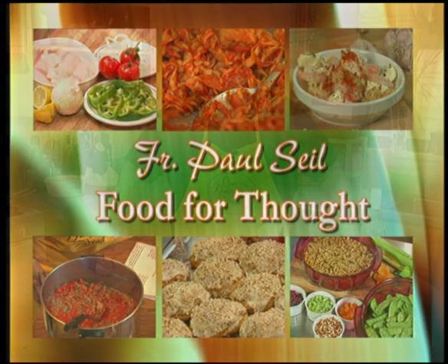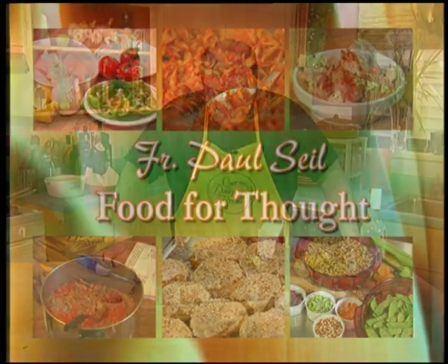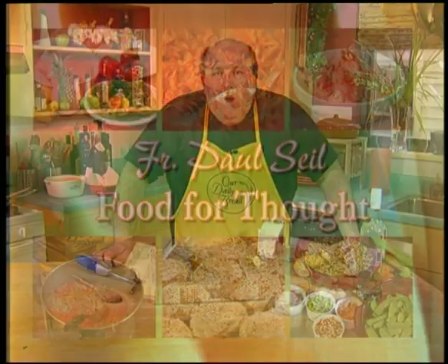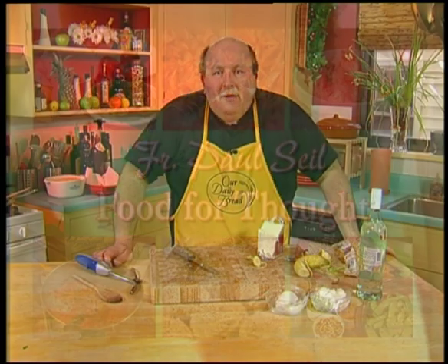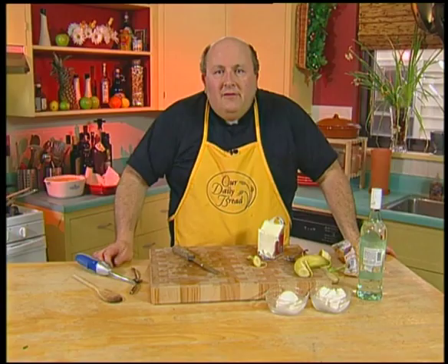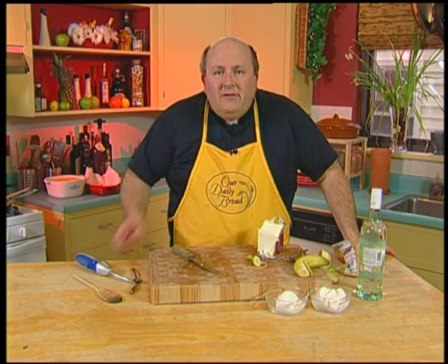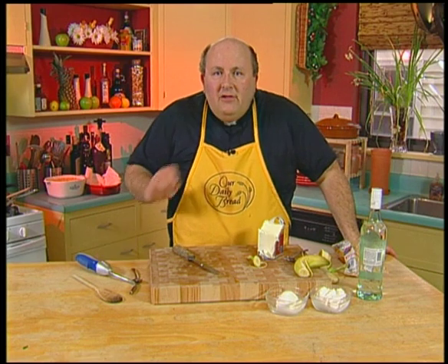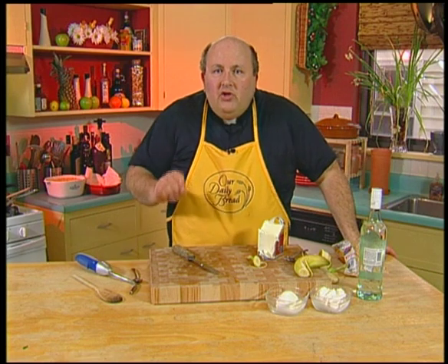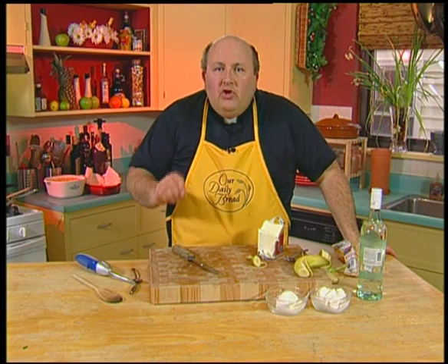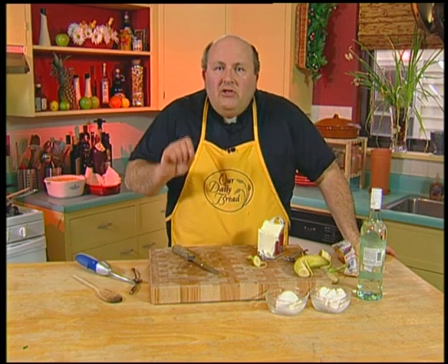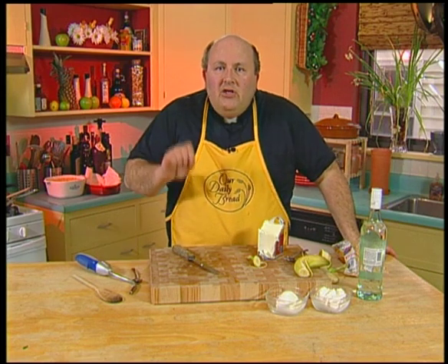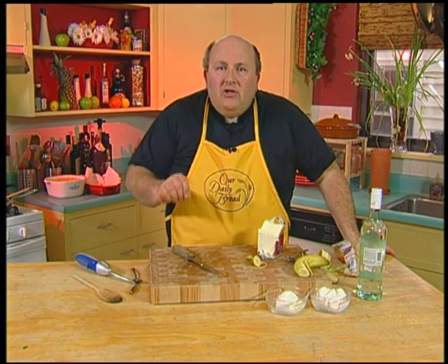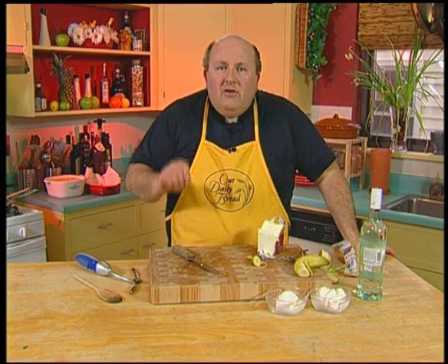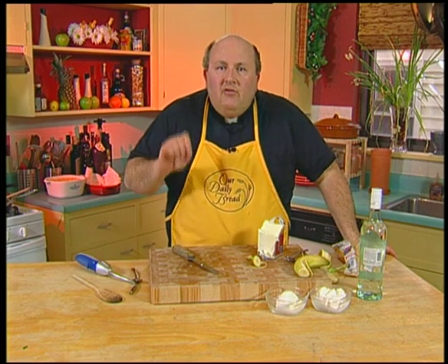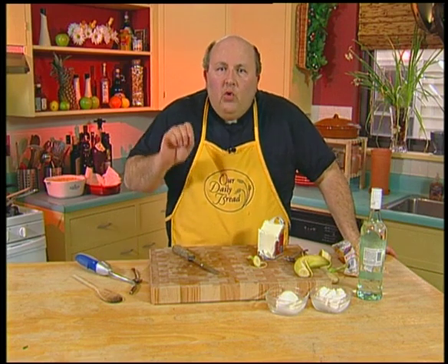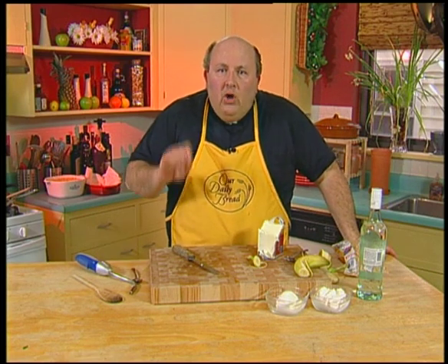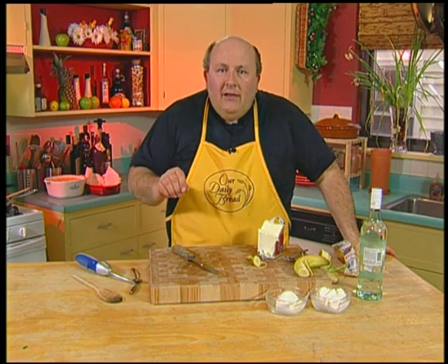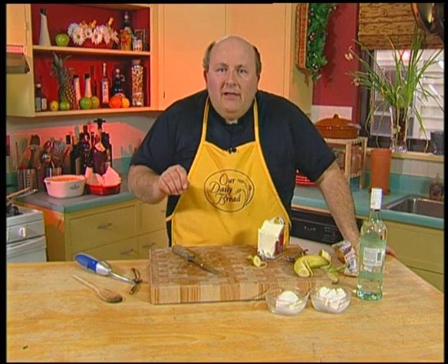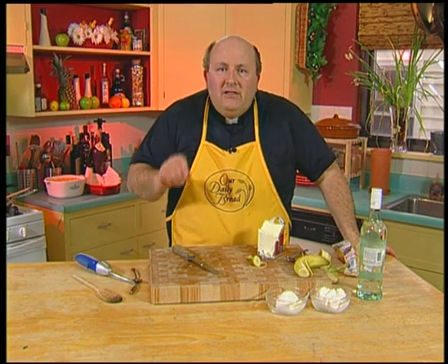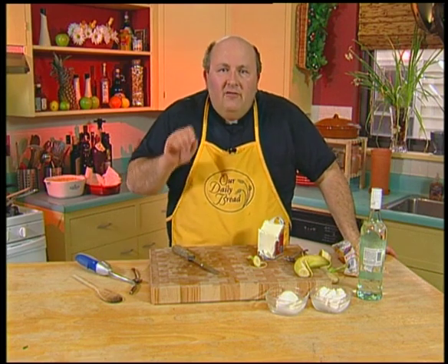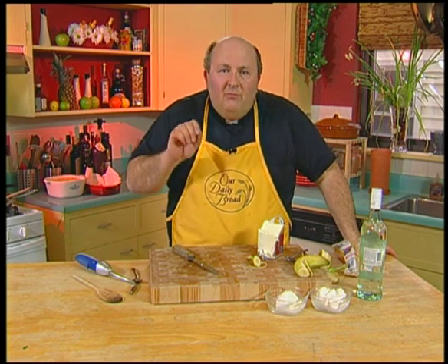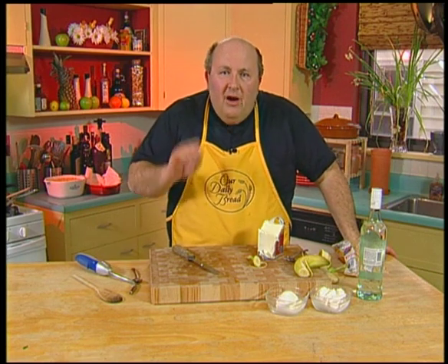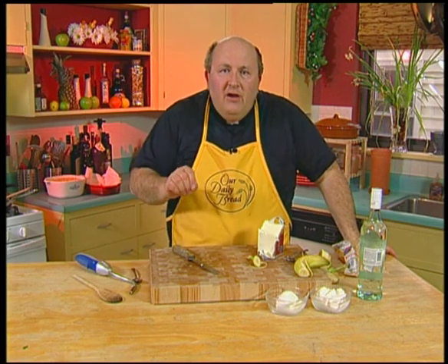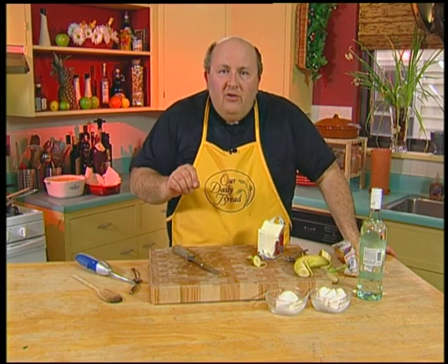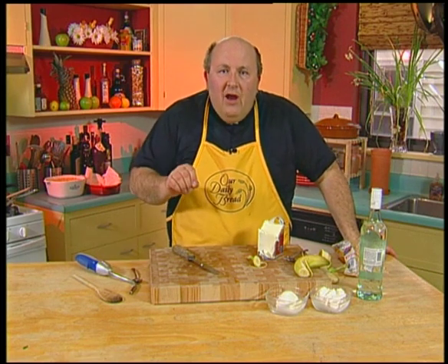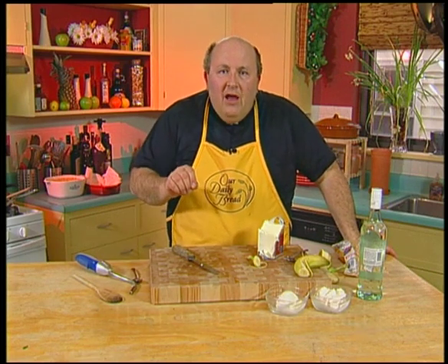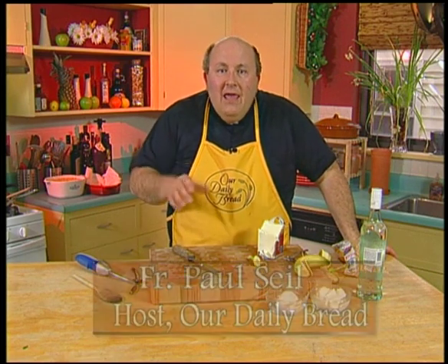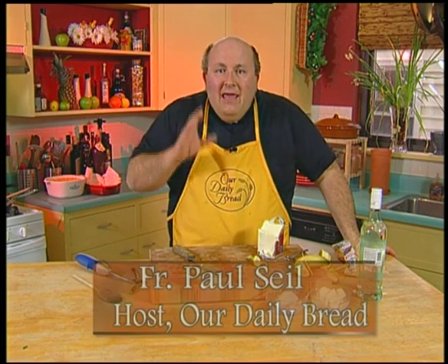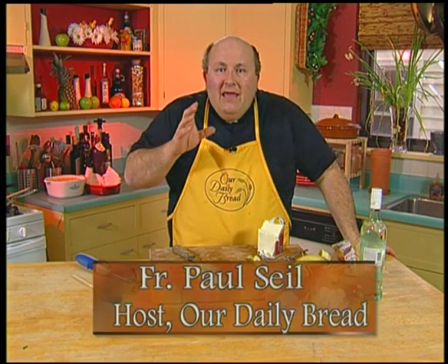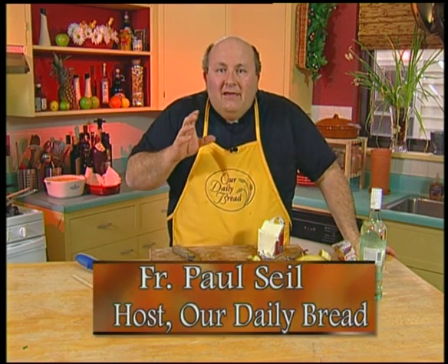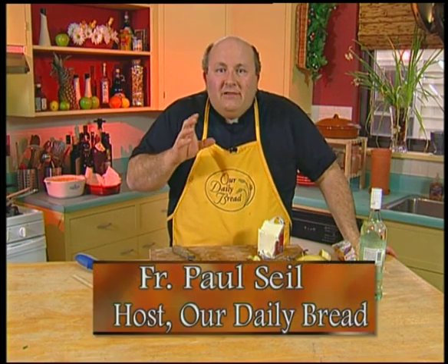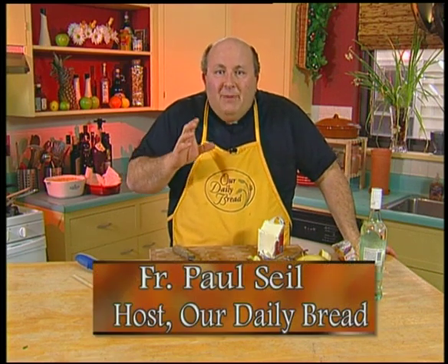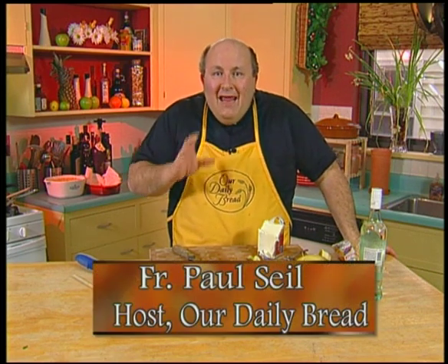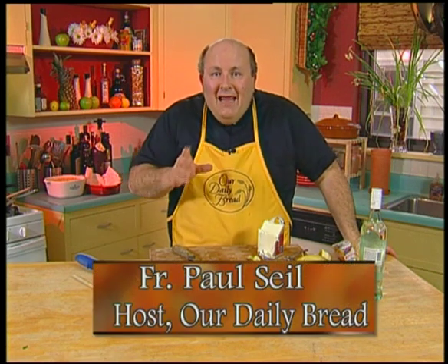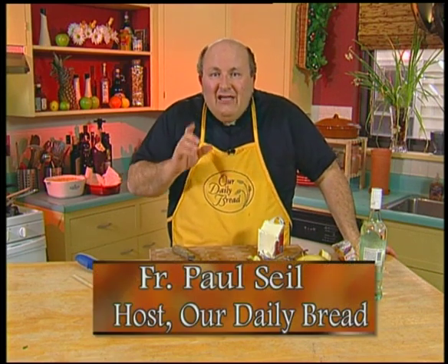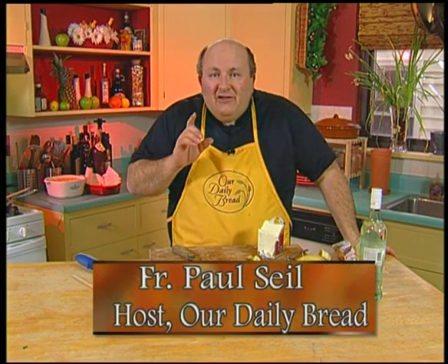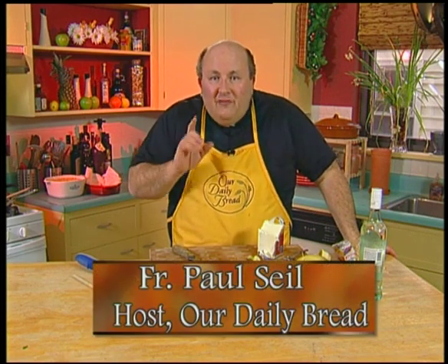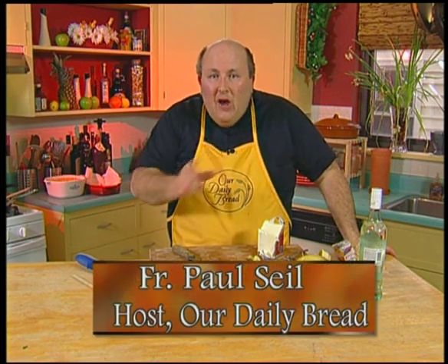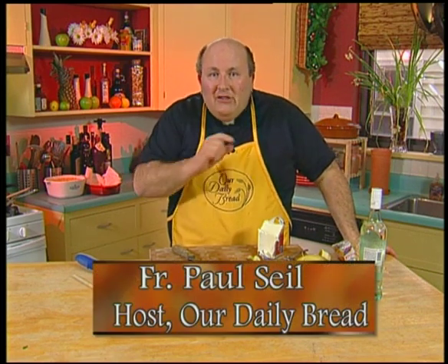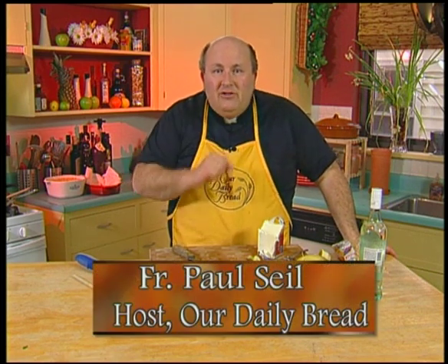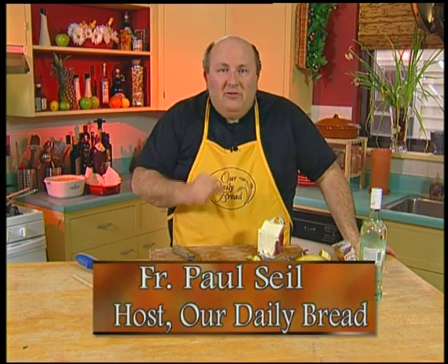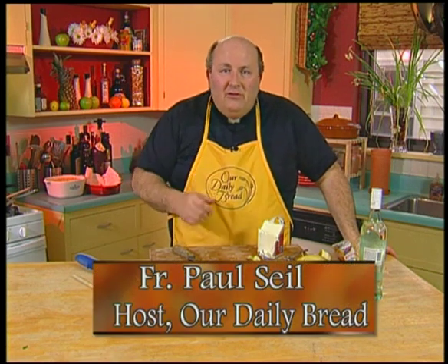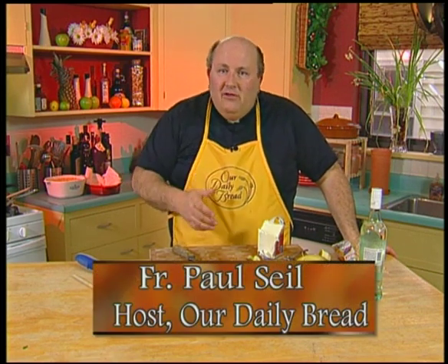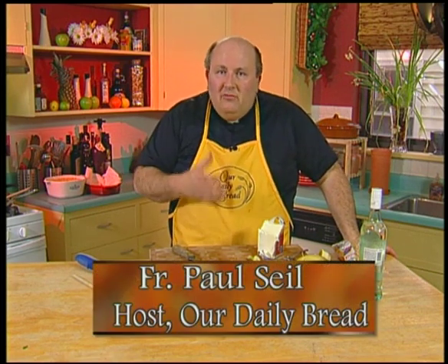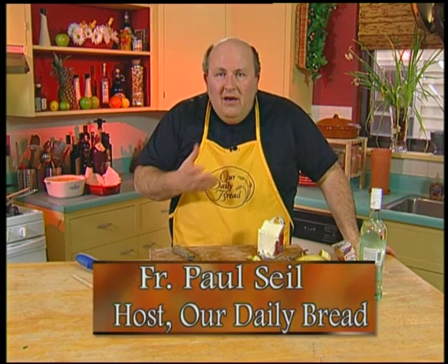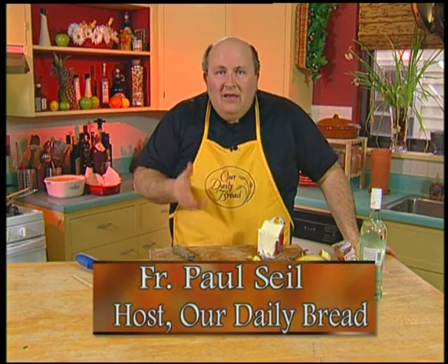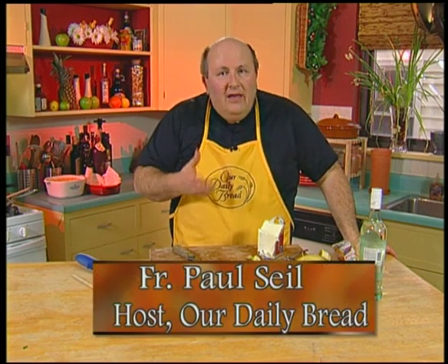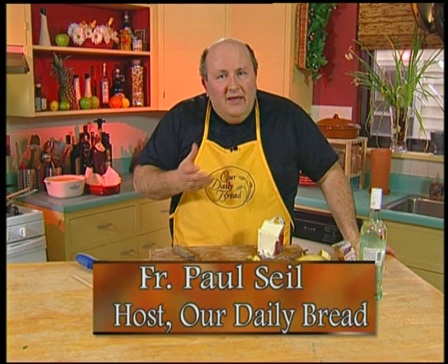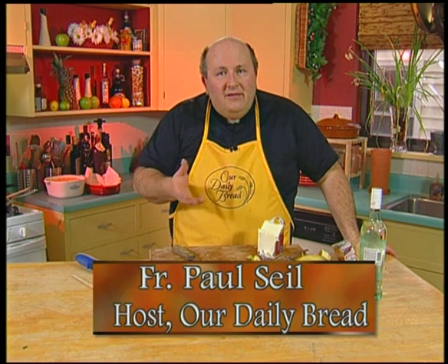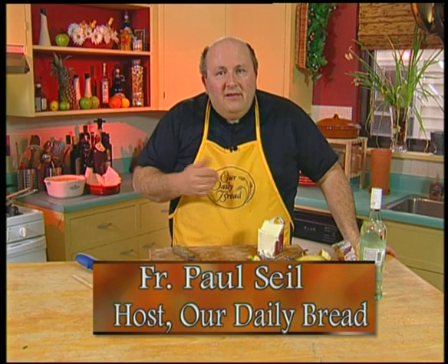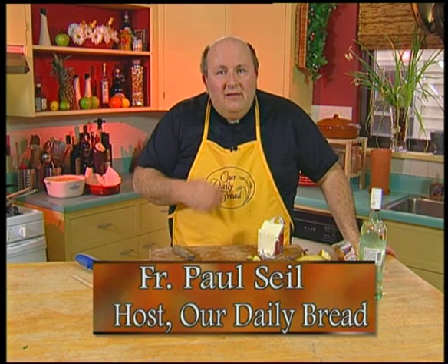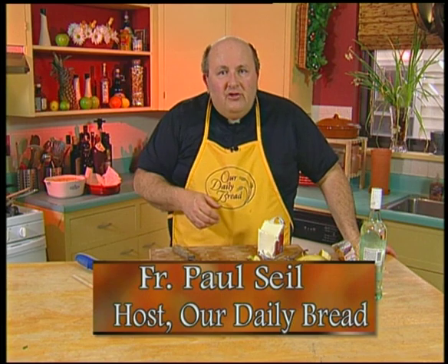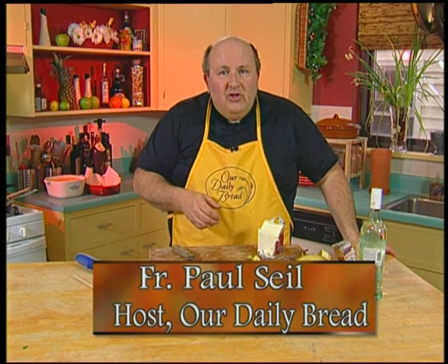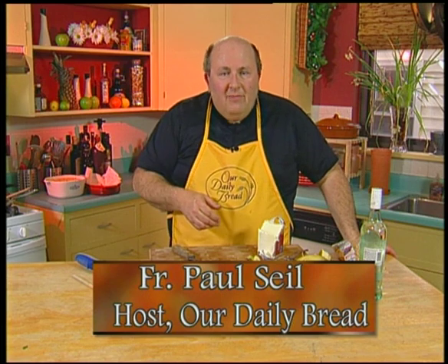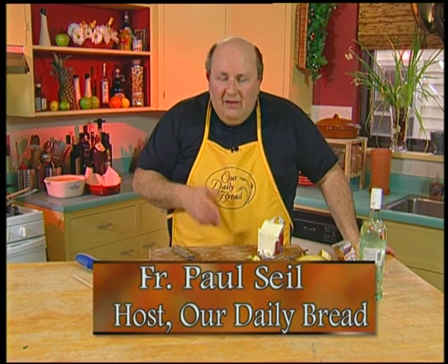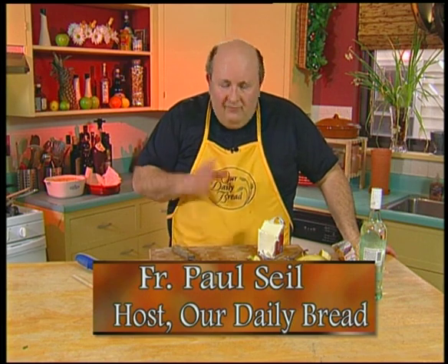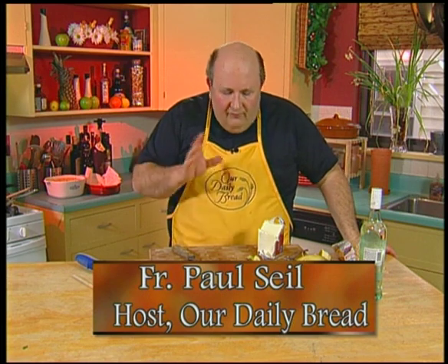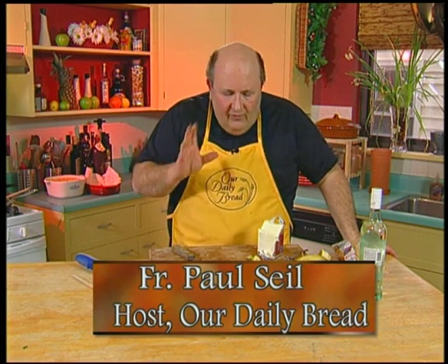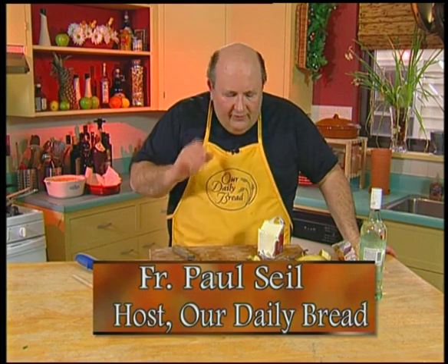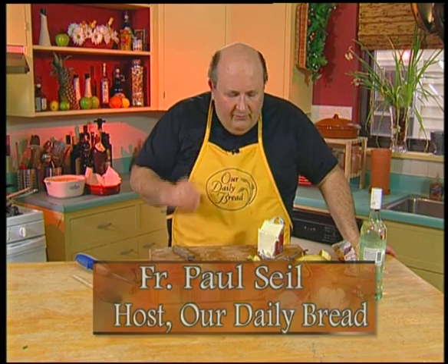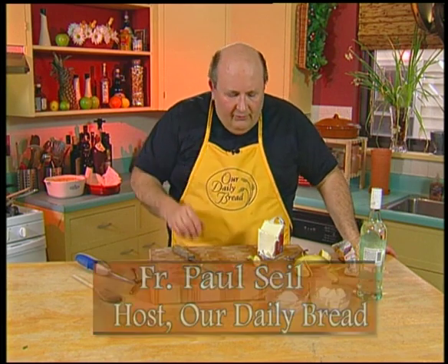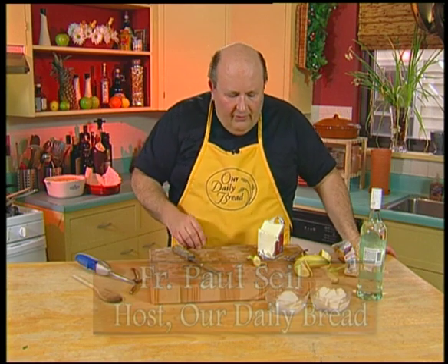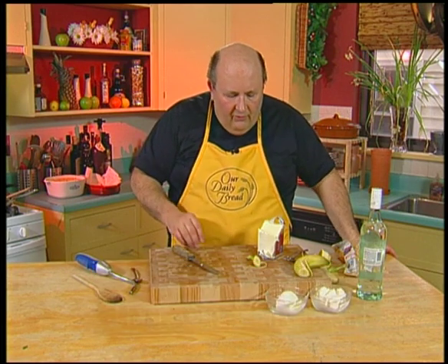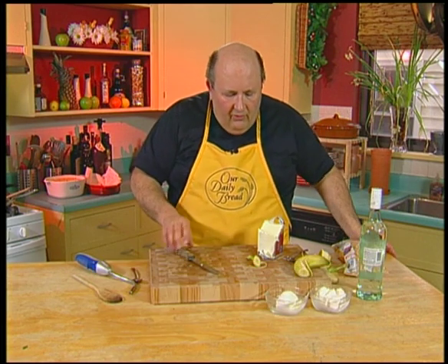One of the signature dishes of New Orleans and of Mardi Gras is Bananas Foster. It's a great, easy thing that you can make very simply at home.